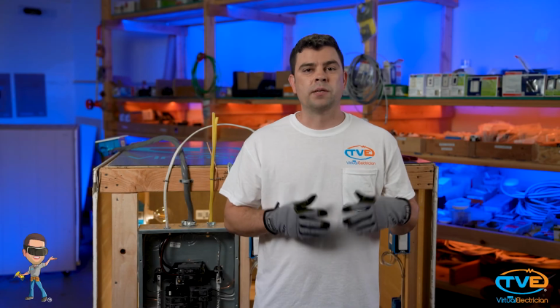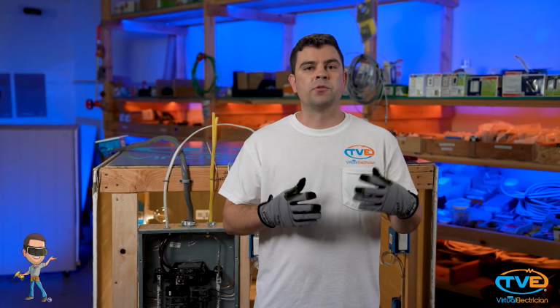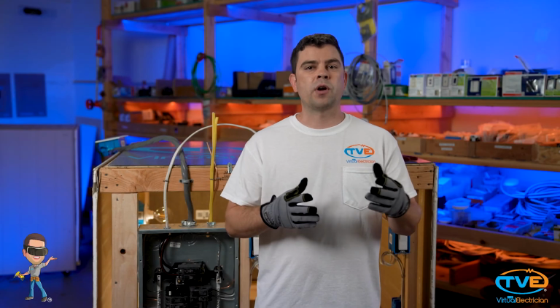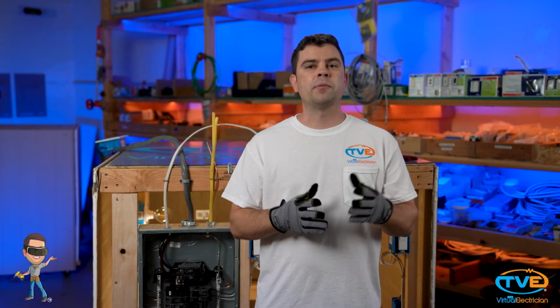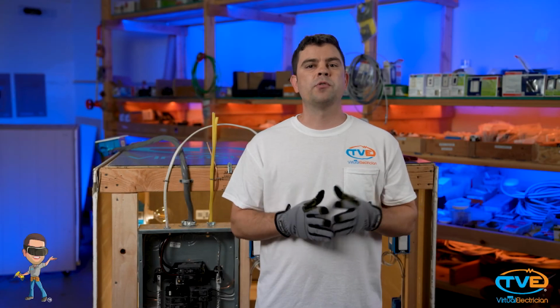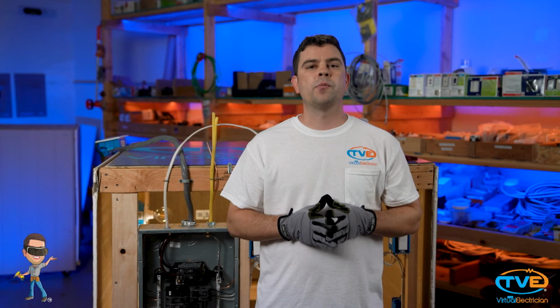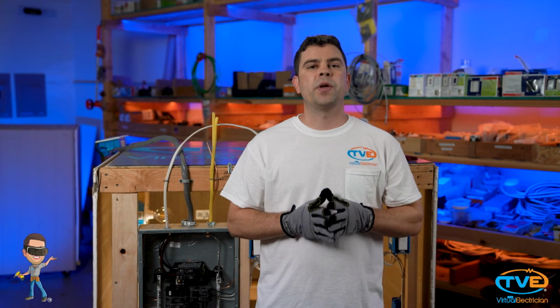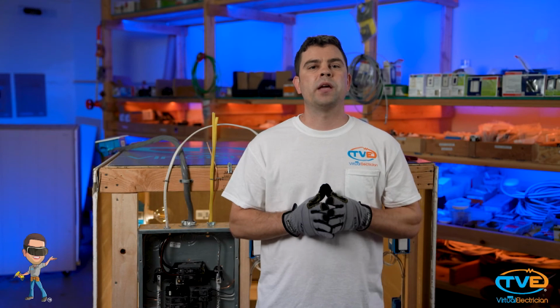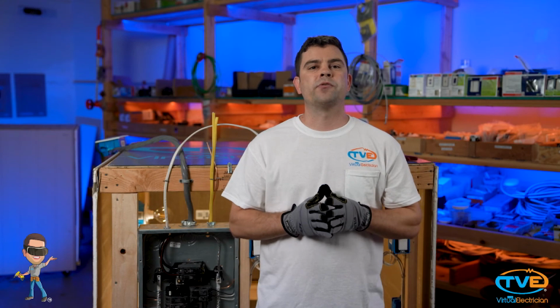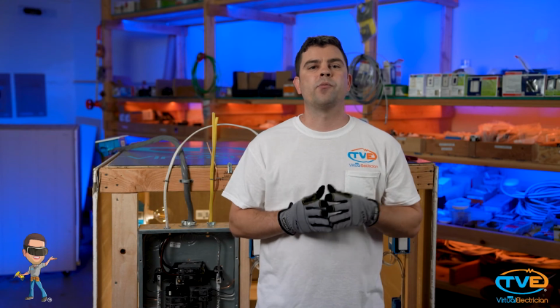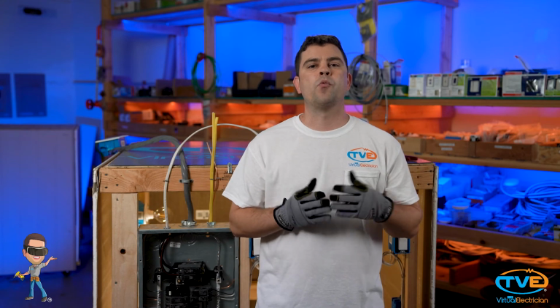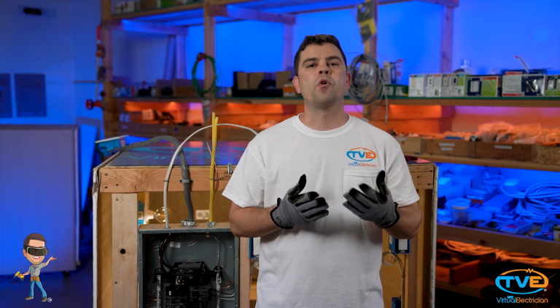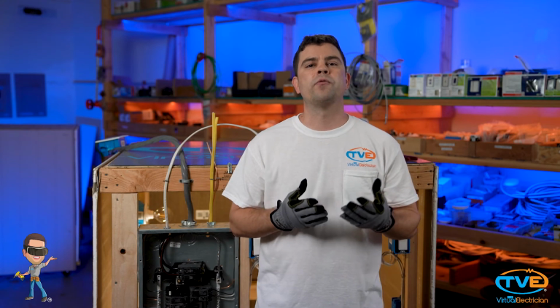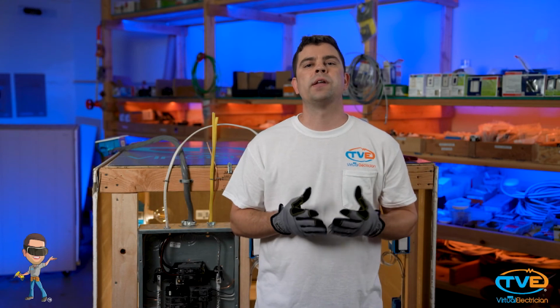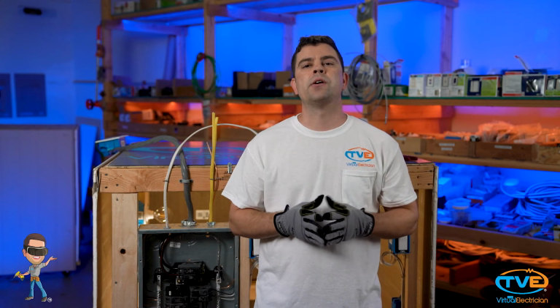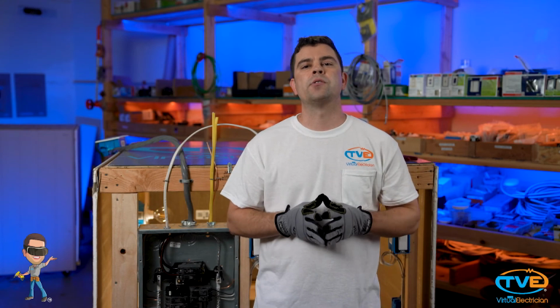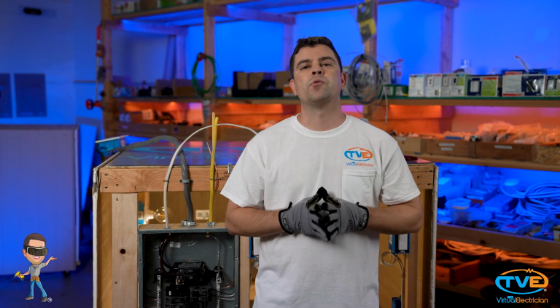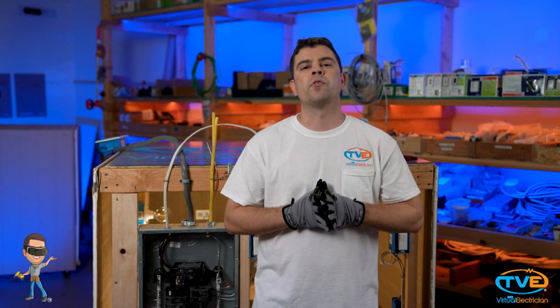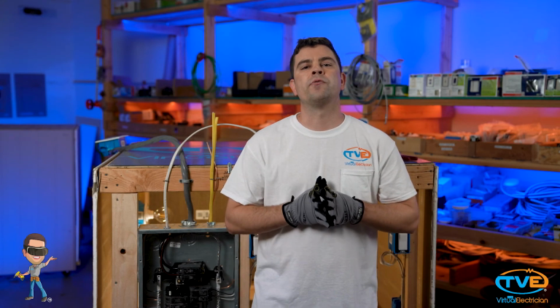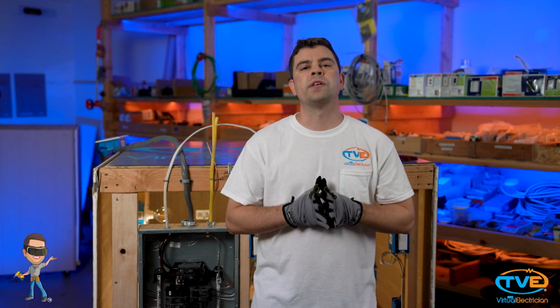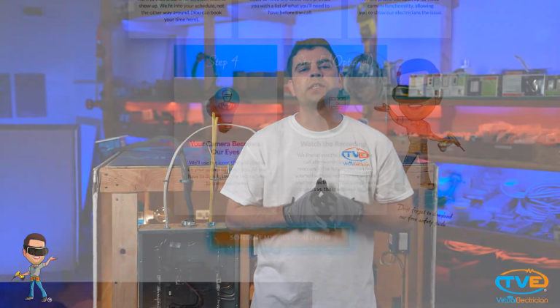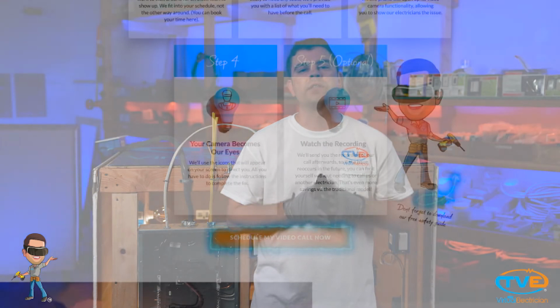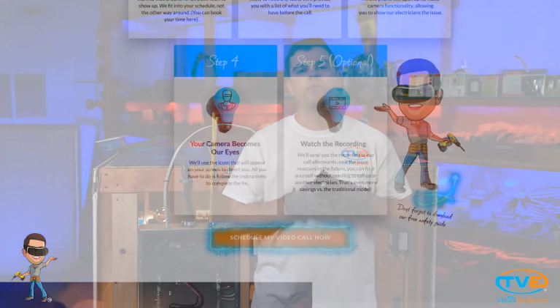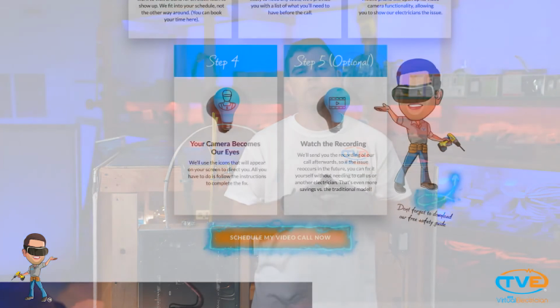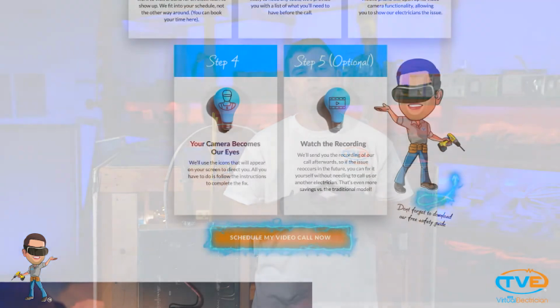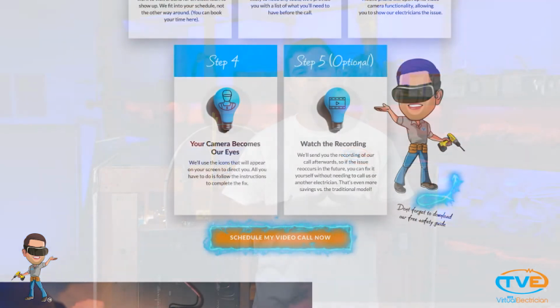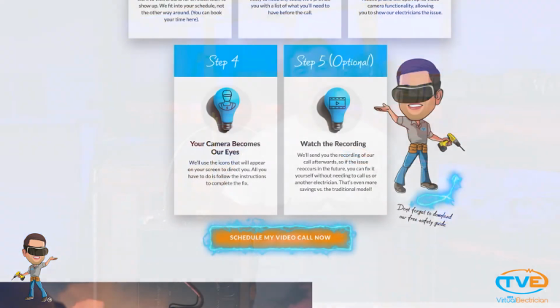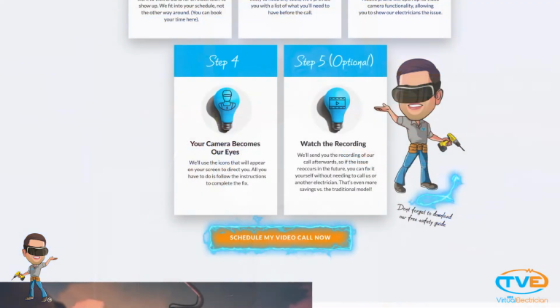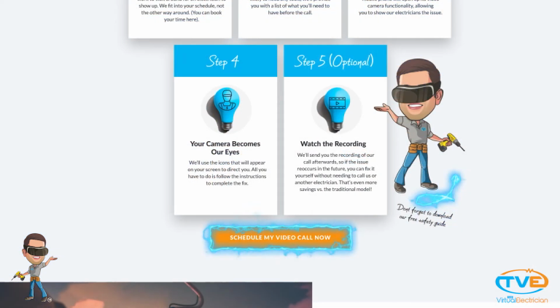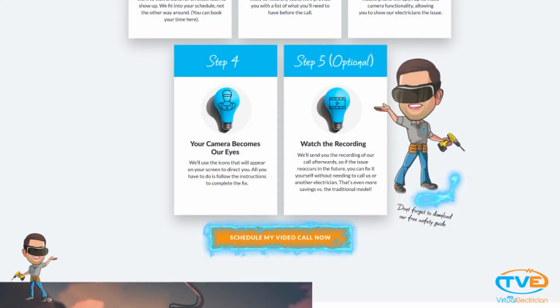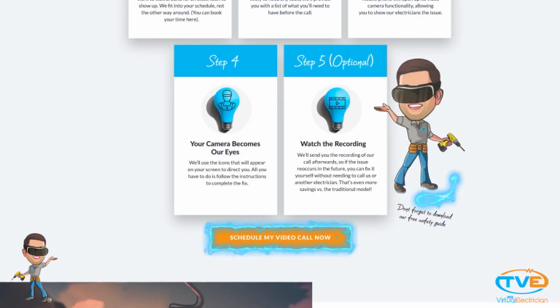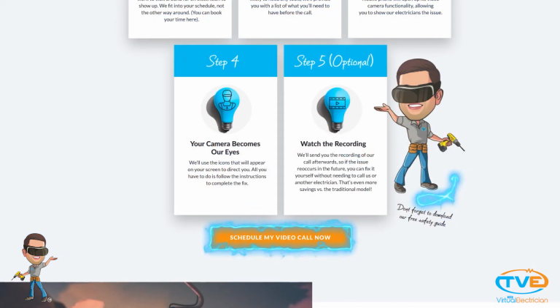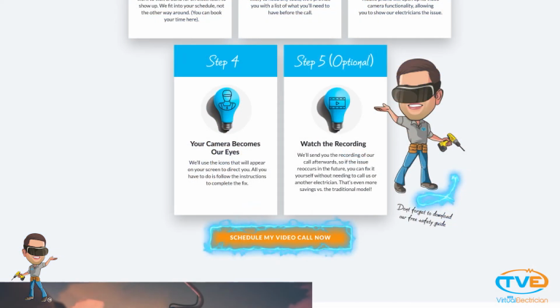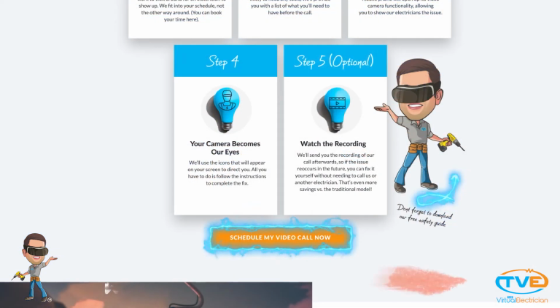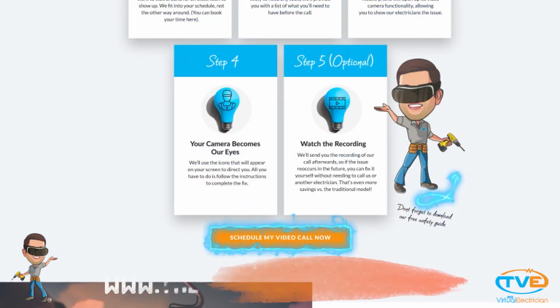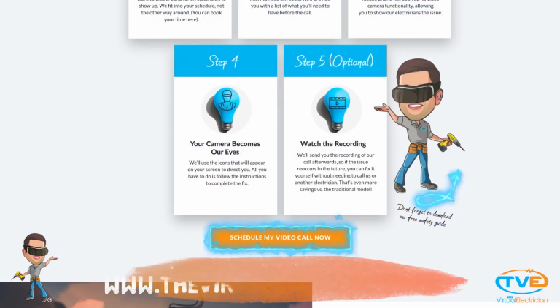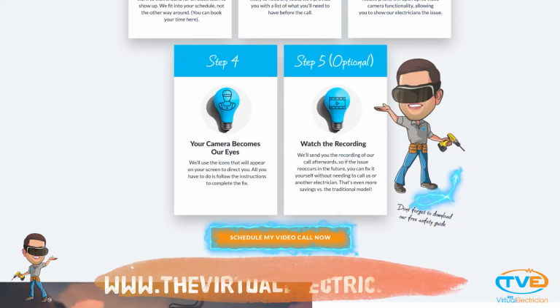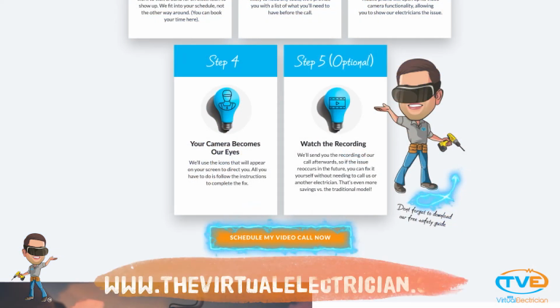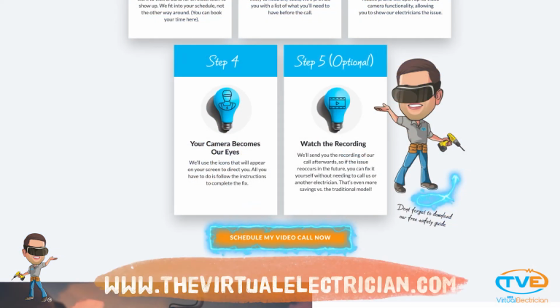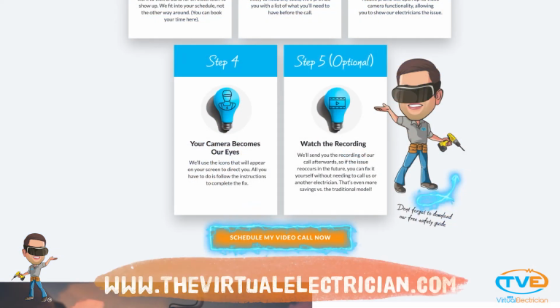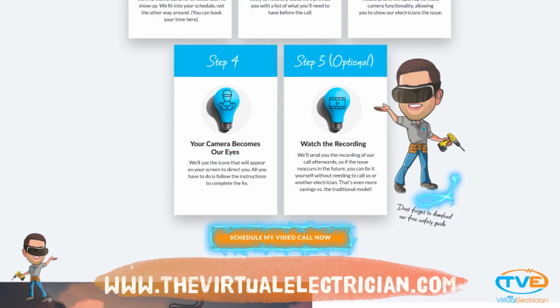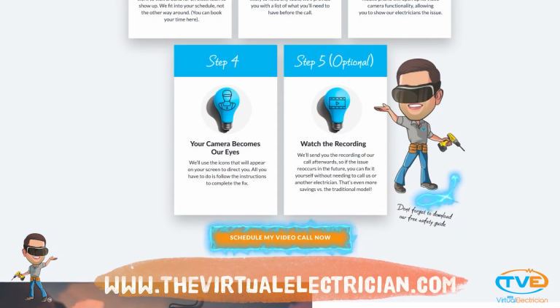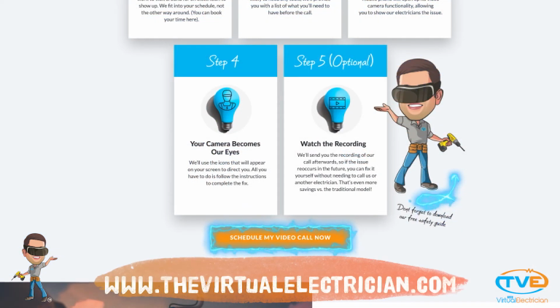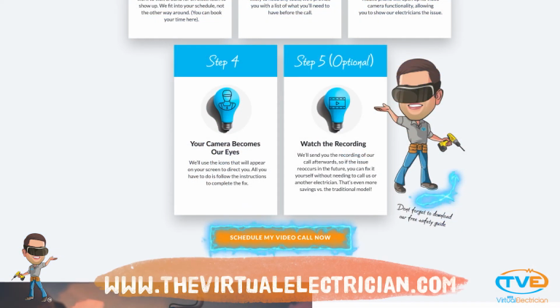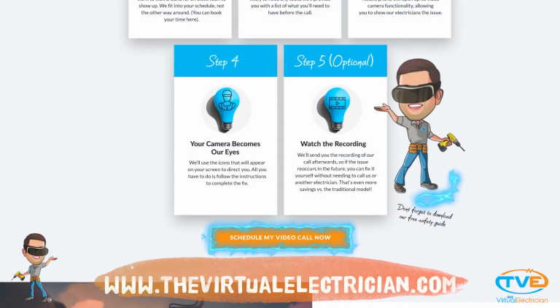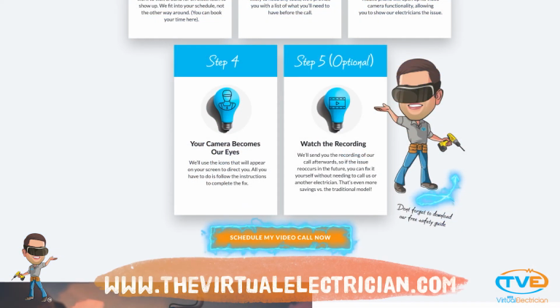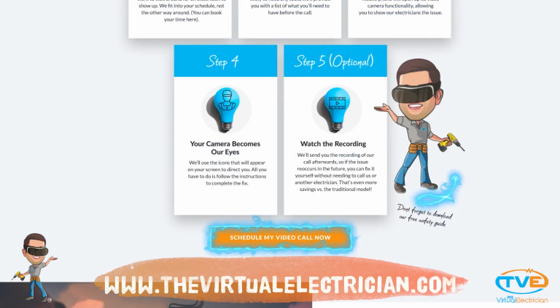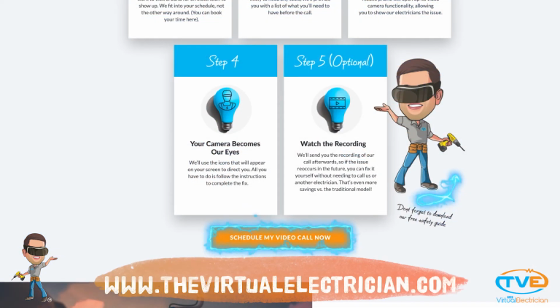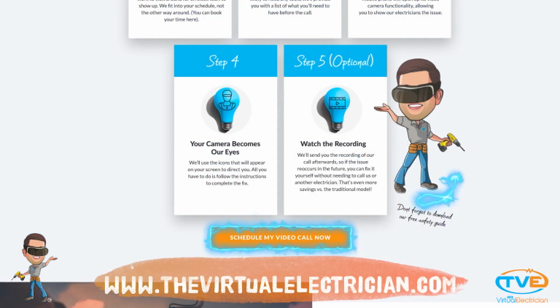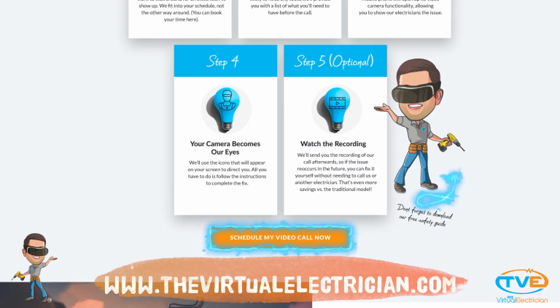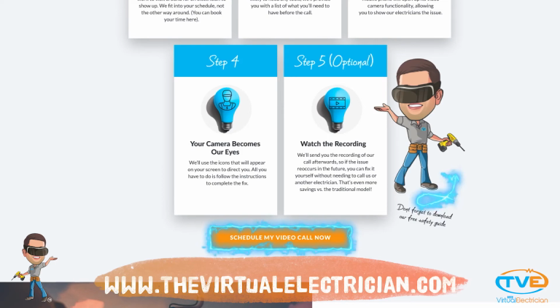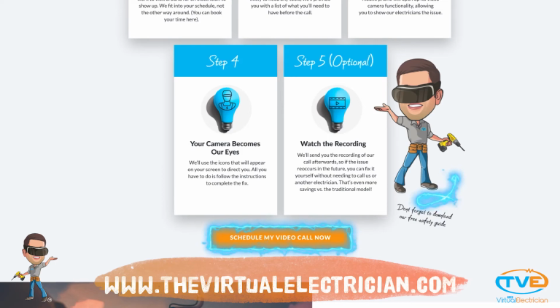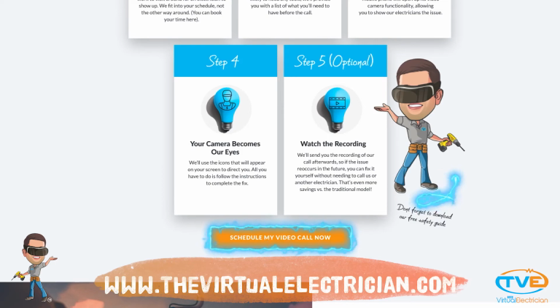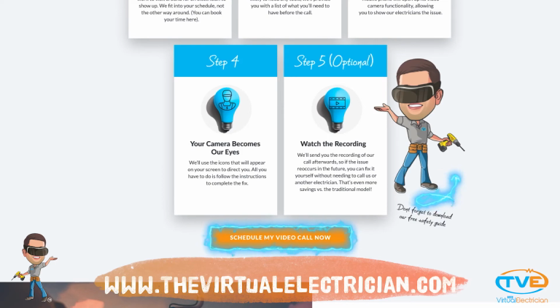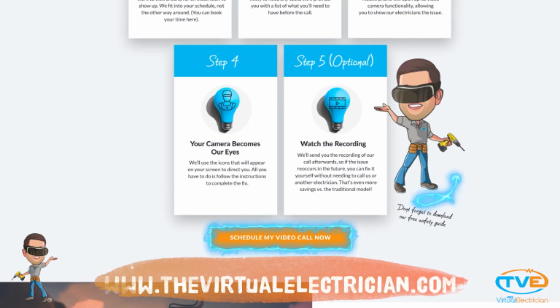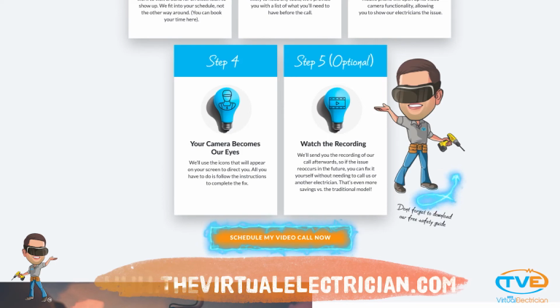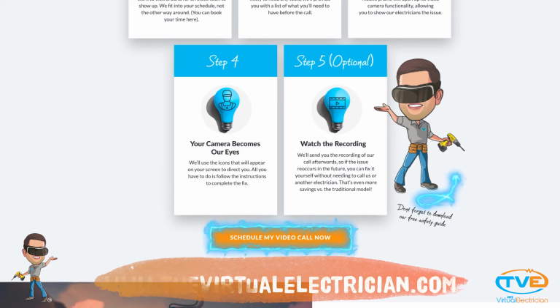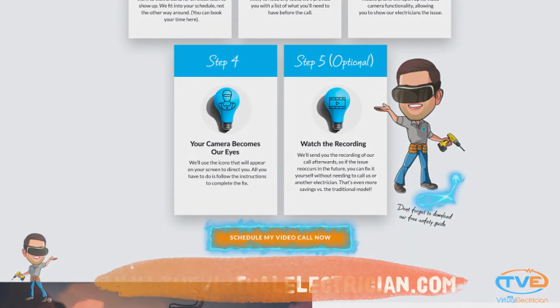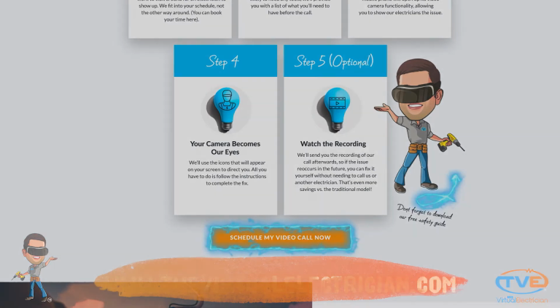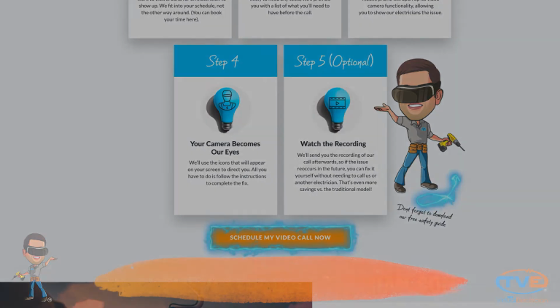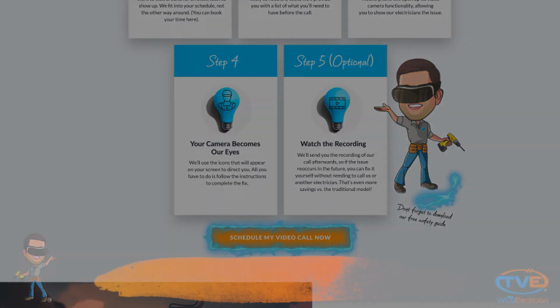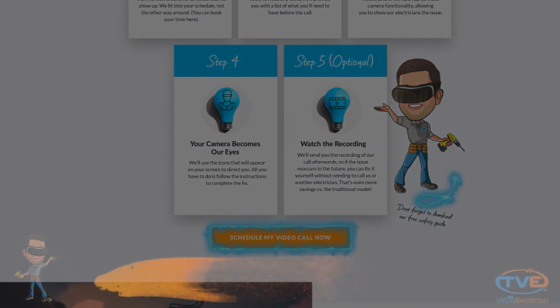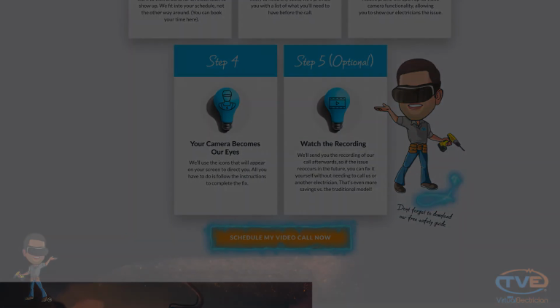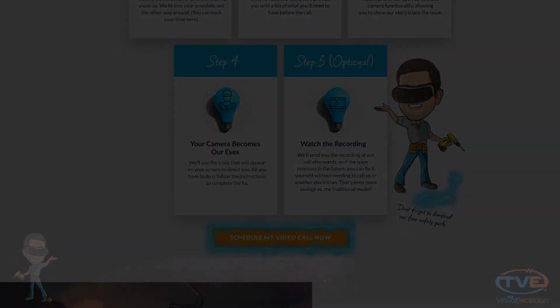Subscribe to our page for more videos or visit thevirtualelectrician.com to have a virtual electrician troubleshoot the problem for you.